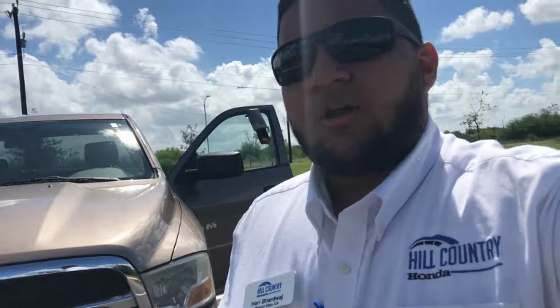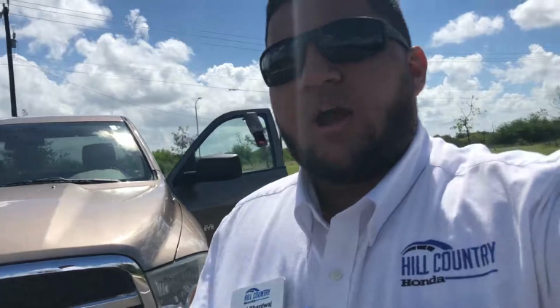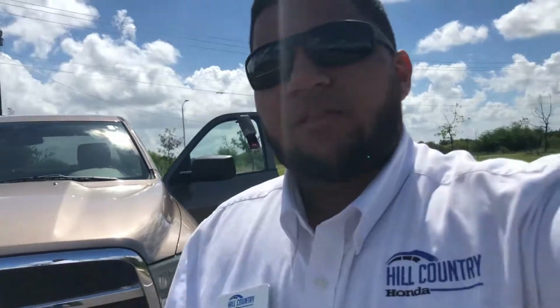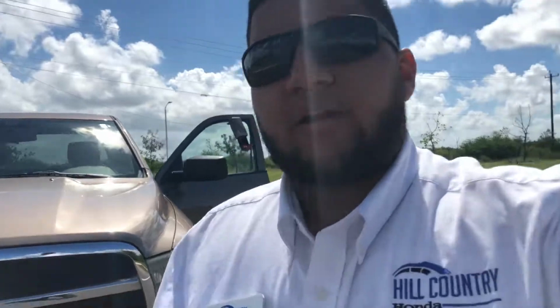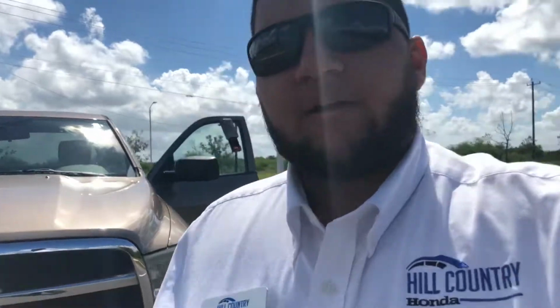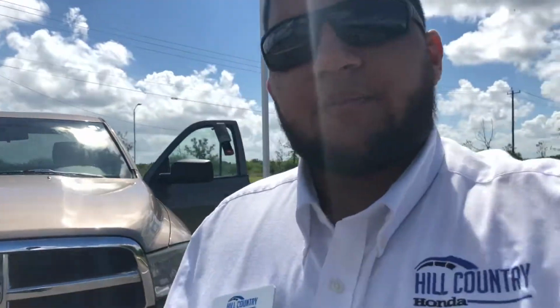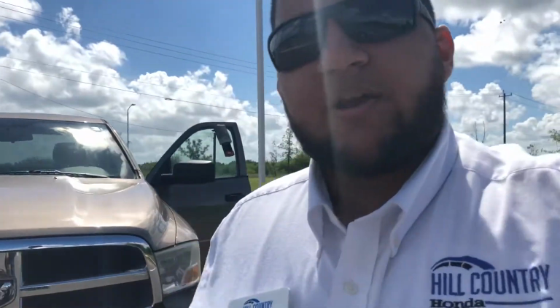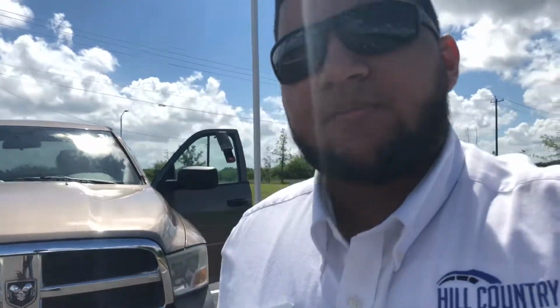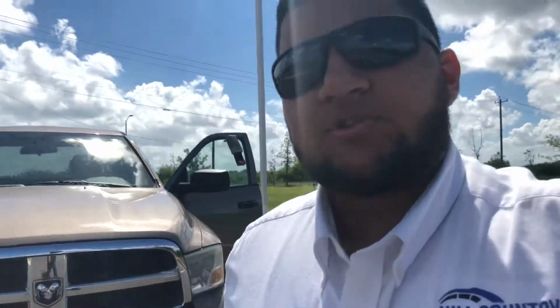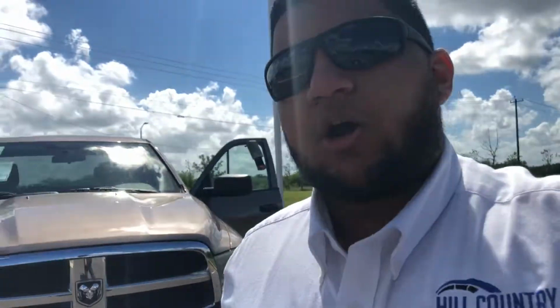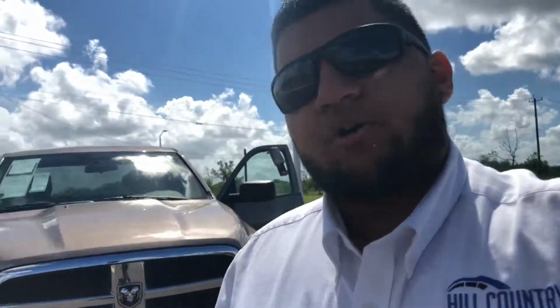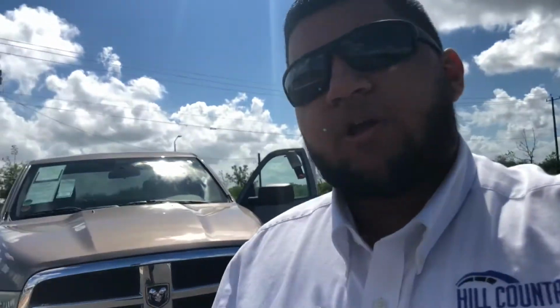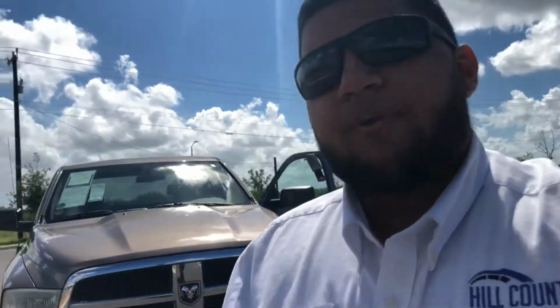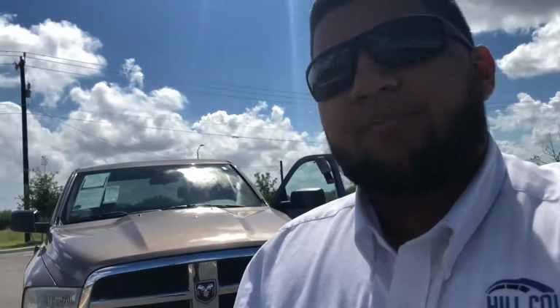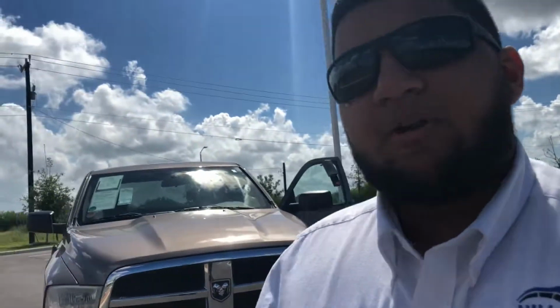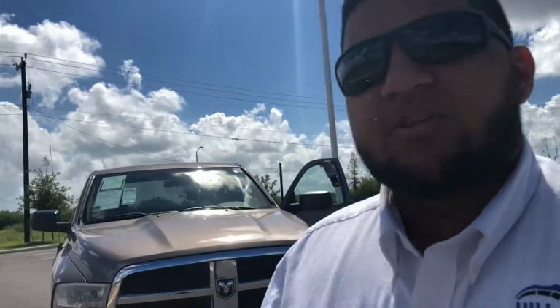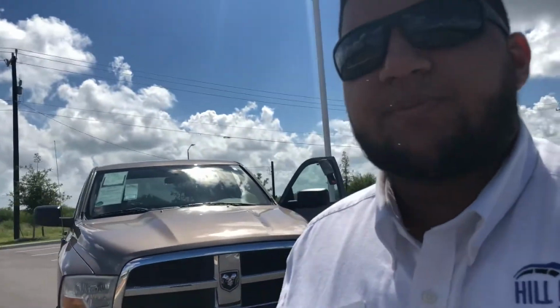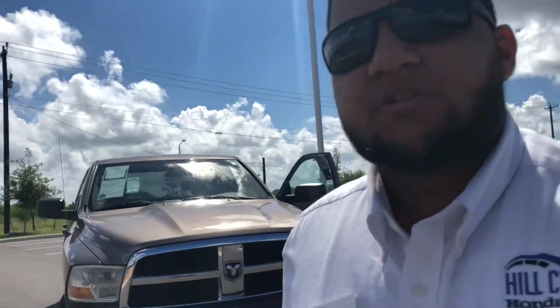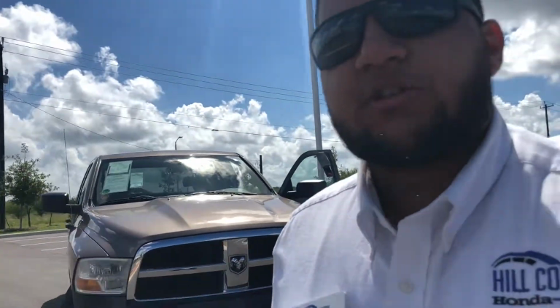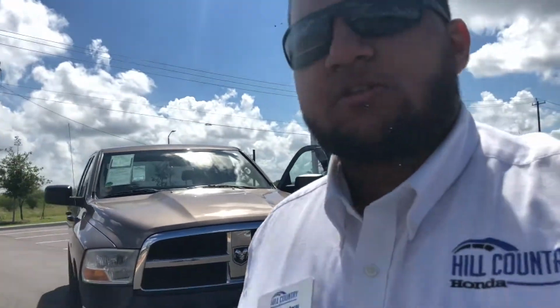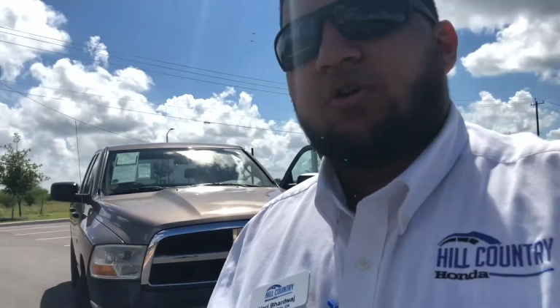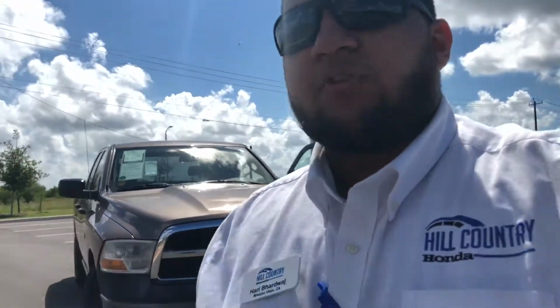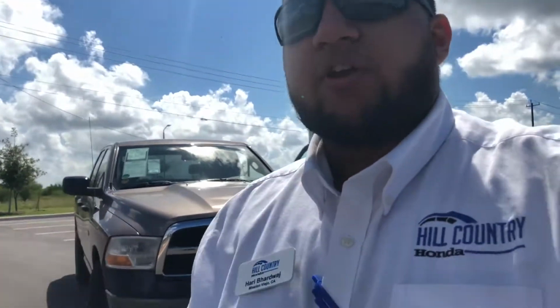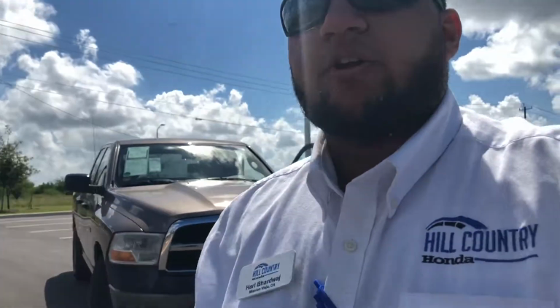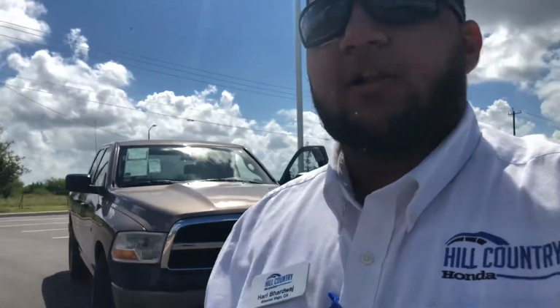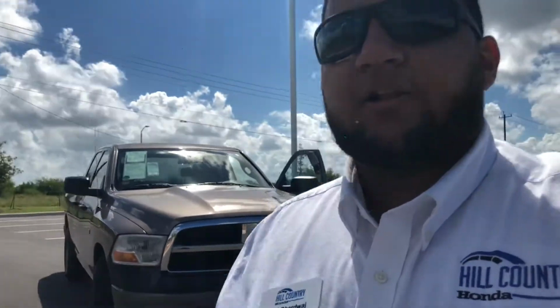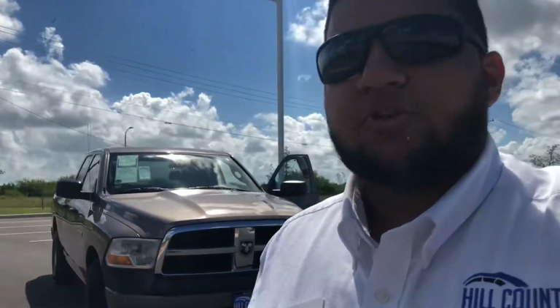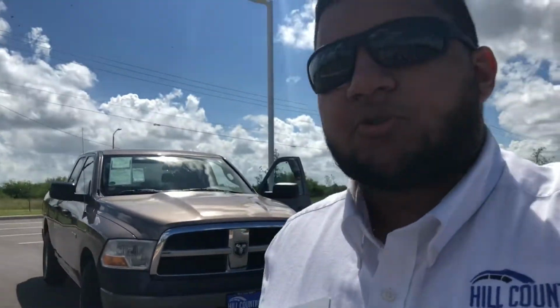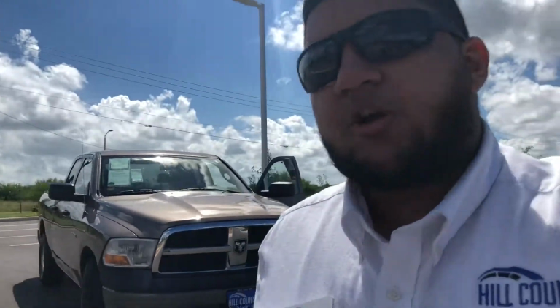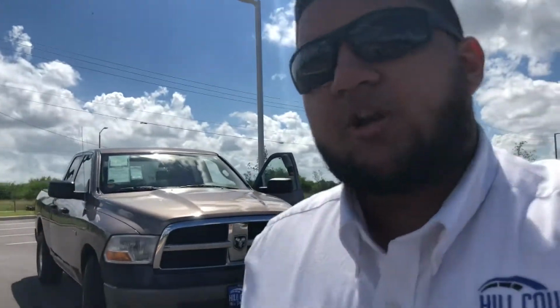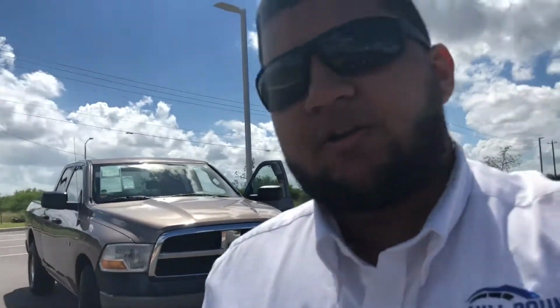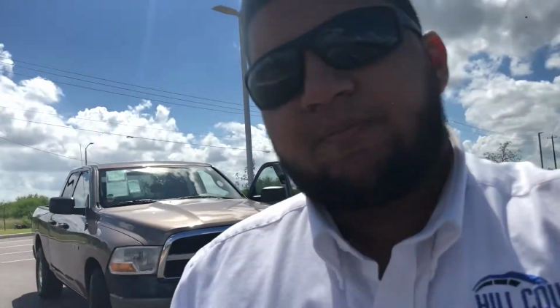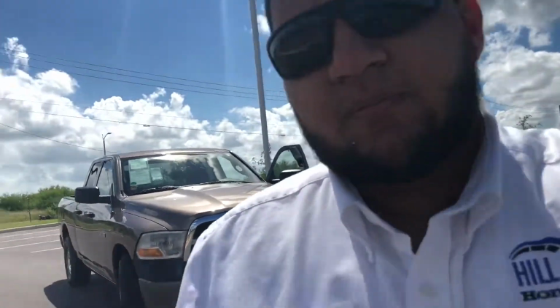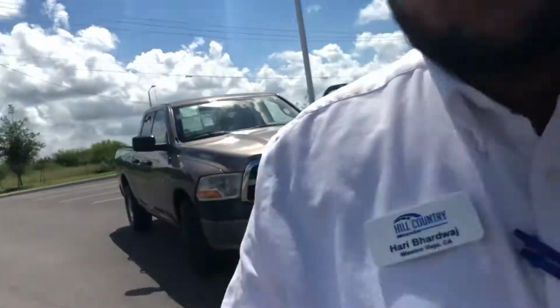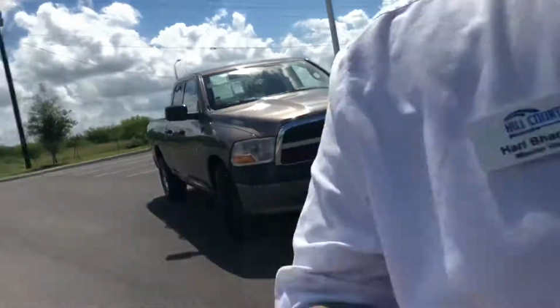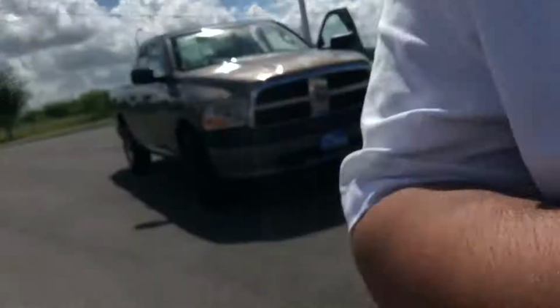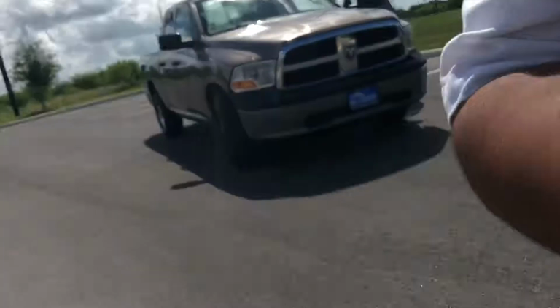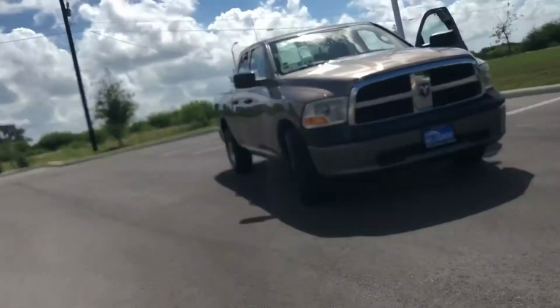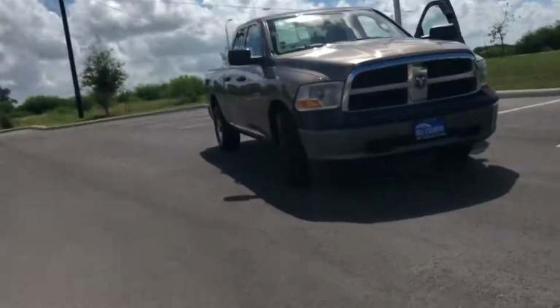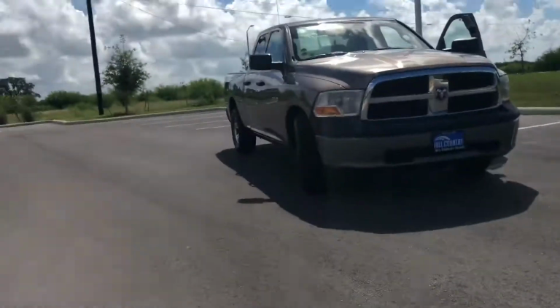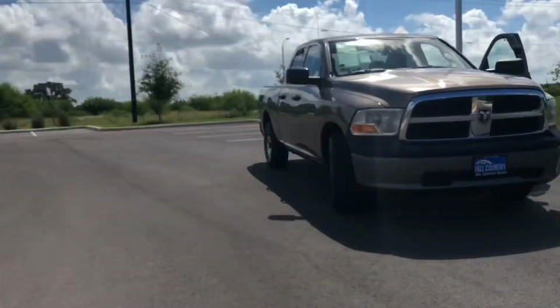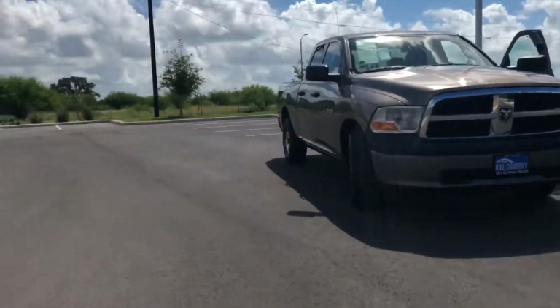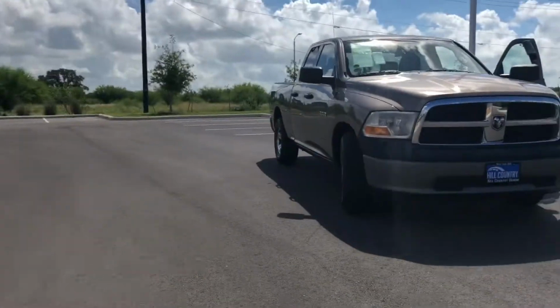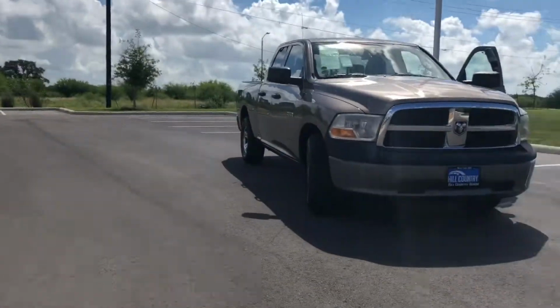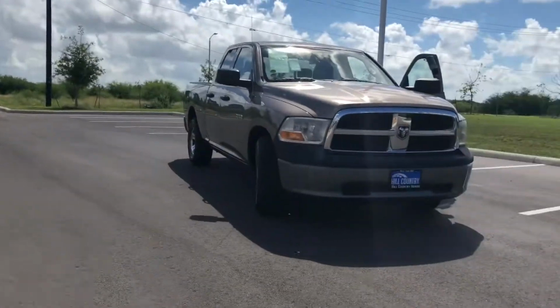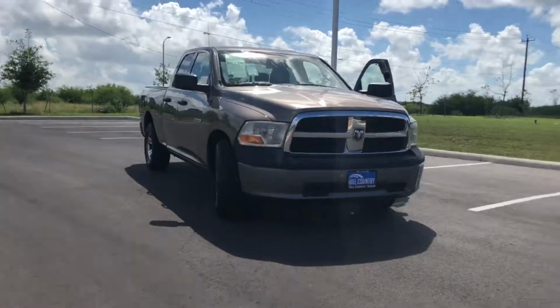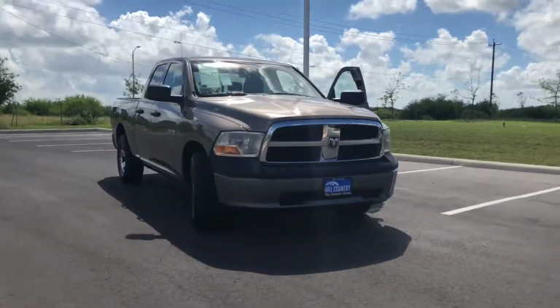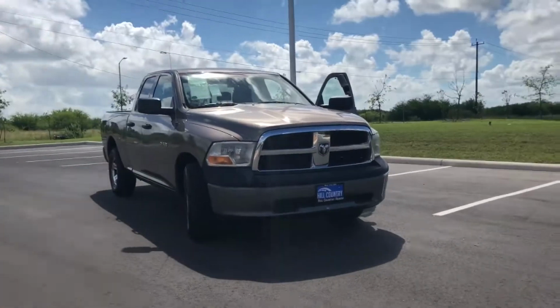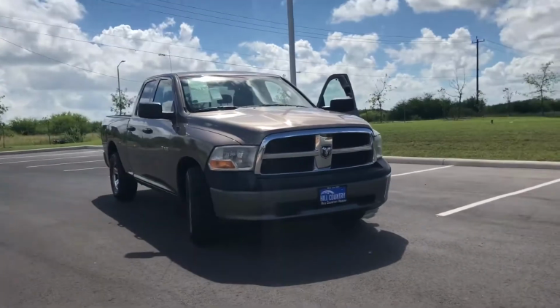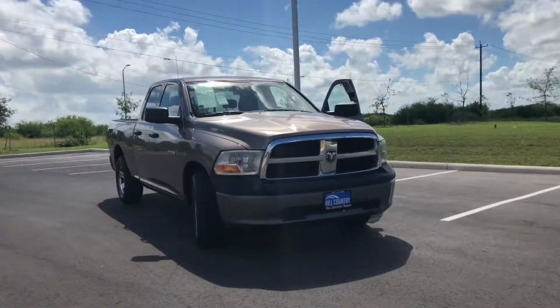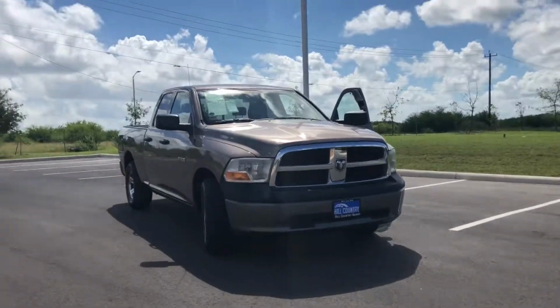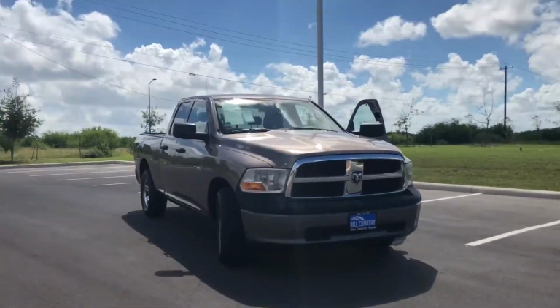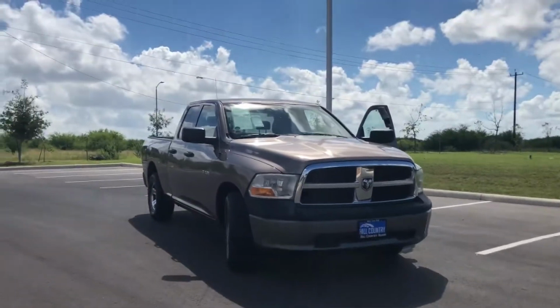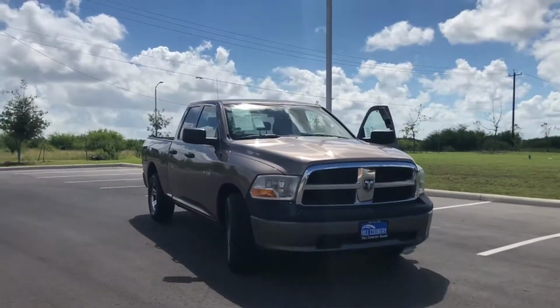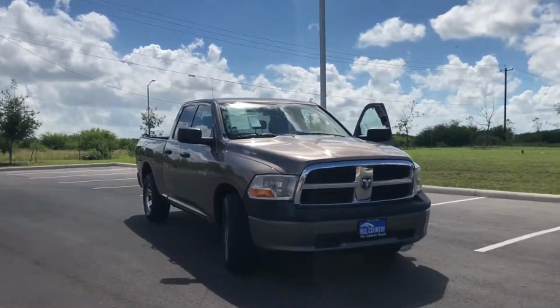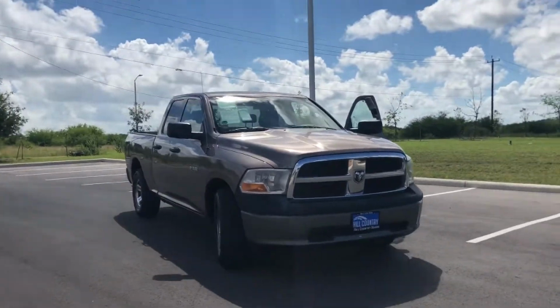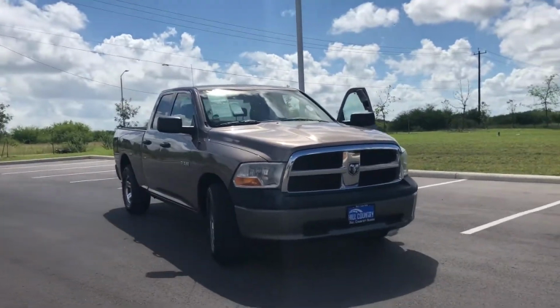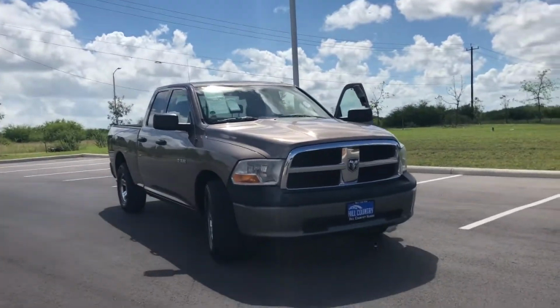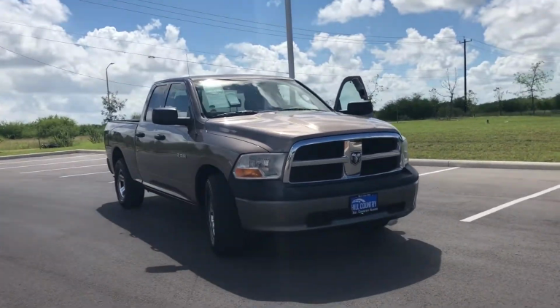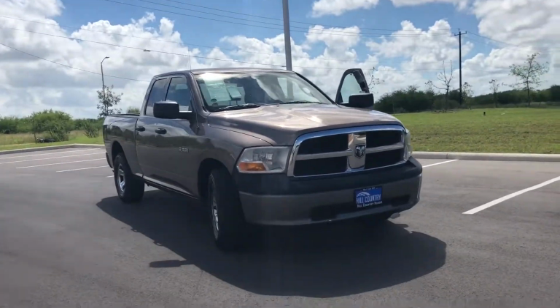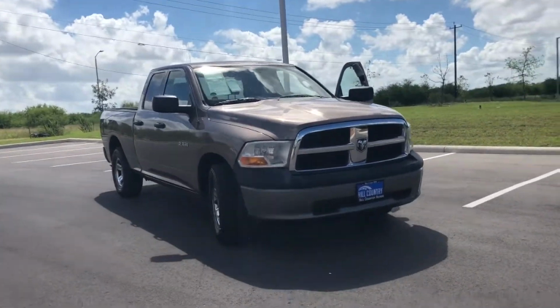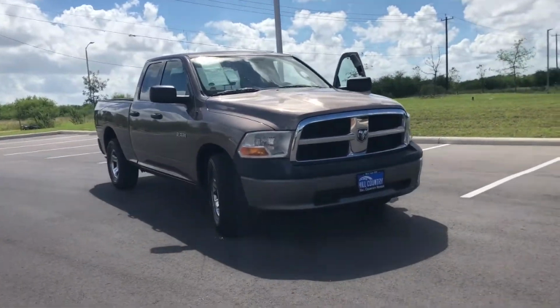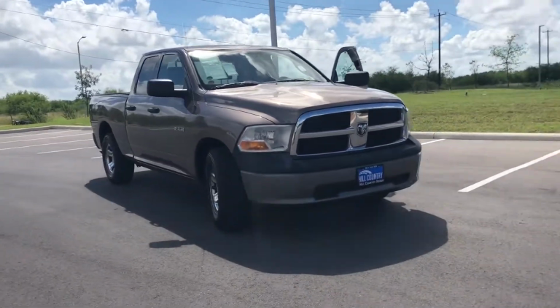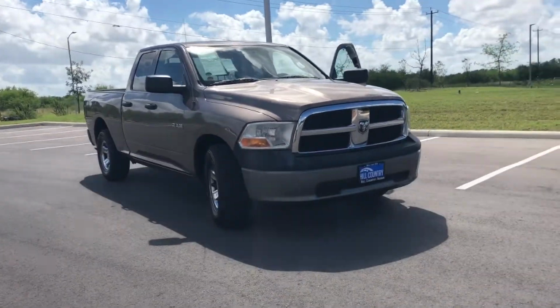Hi there, my name is Hari. I'm a product specialist over here at Hill Country Honda. Behind me, I have the 2009 Dodge Ram.